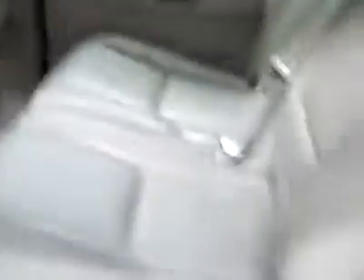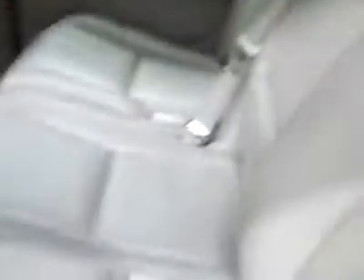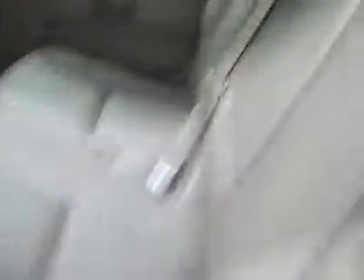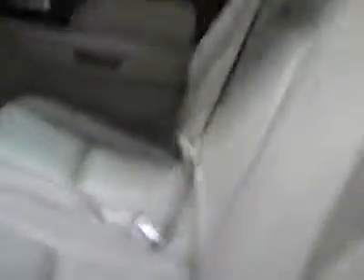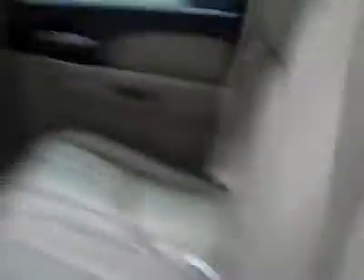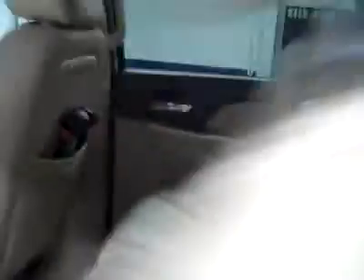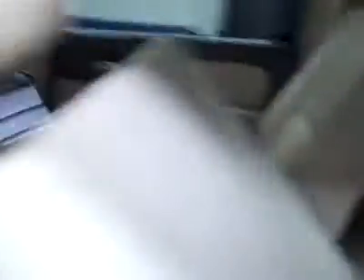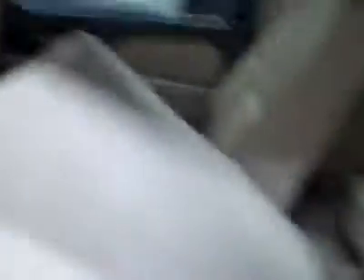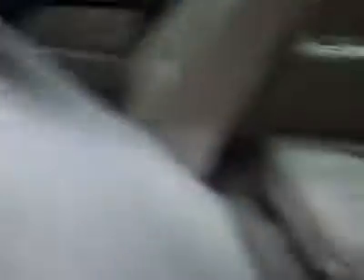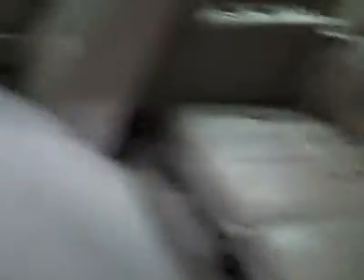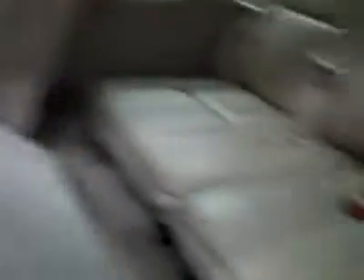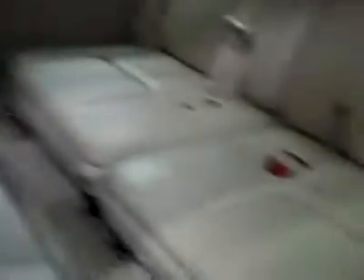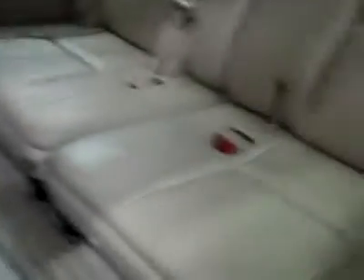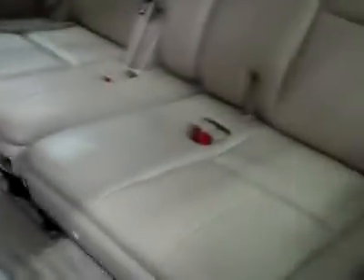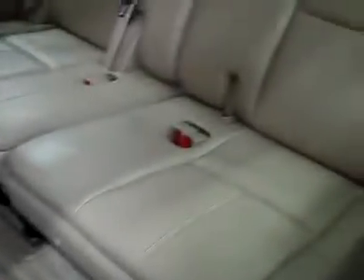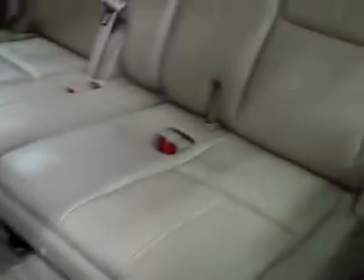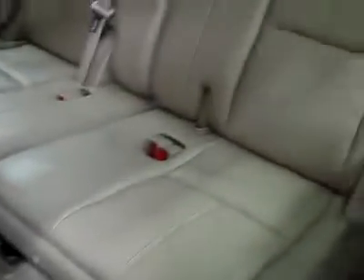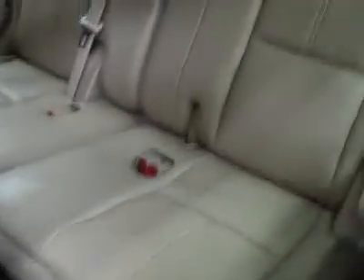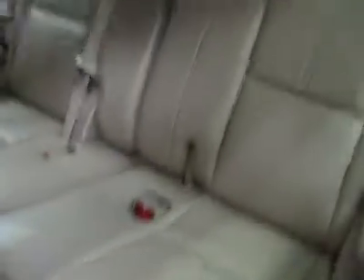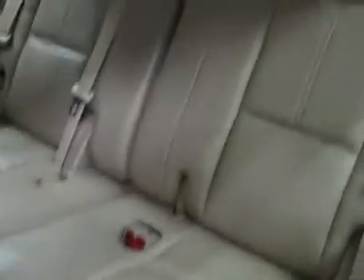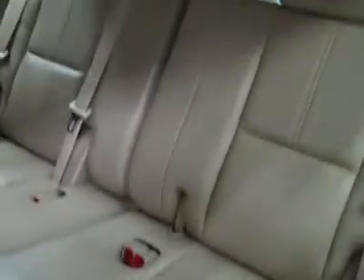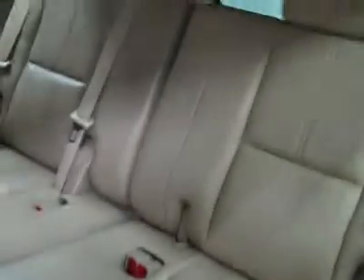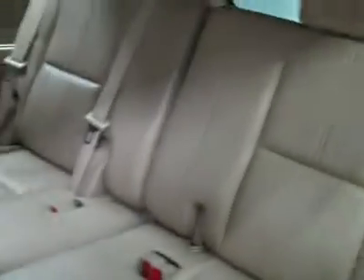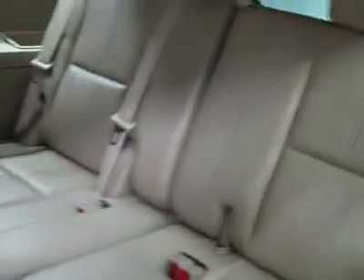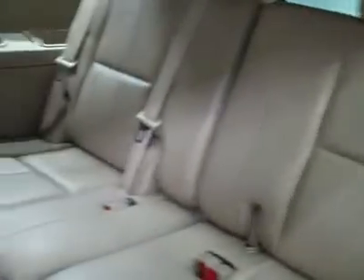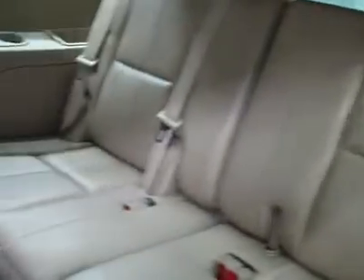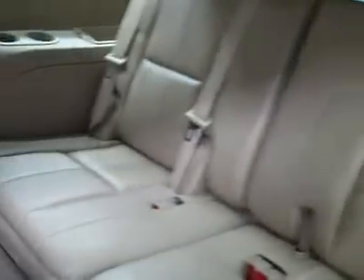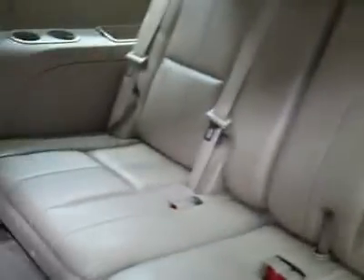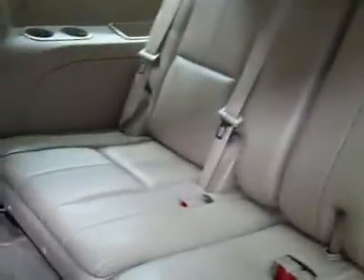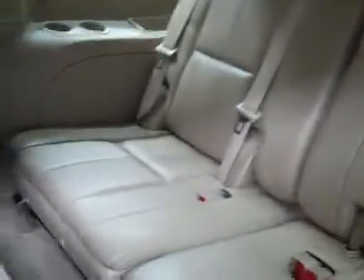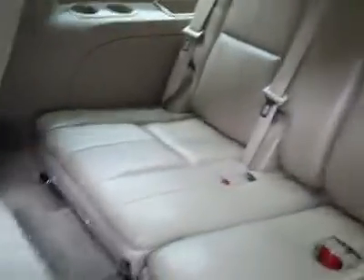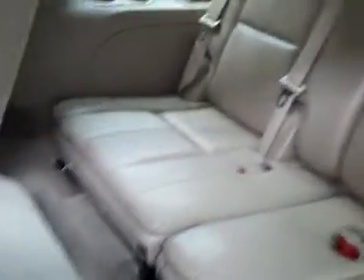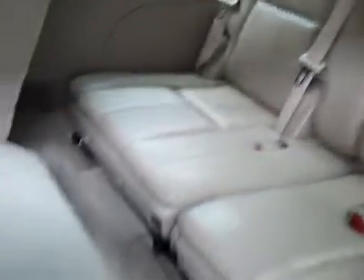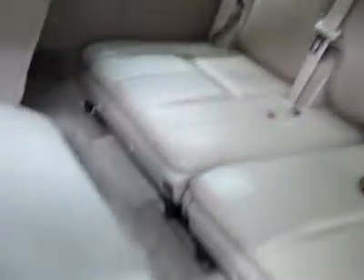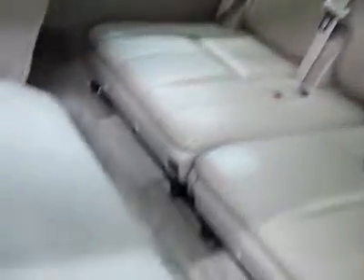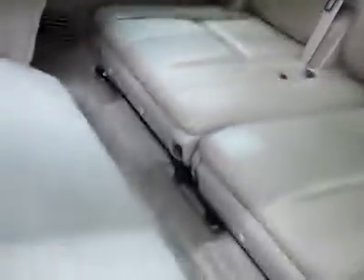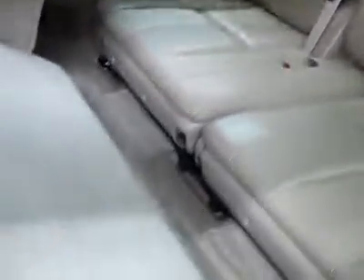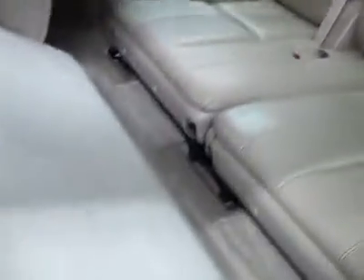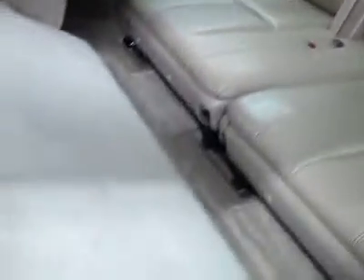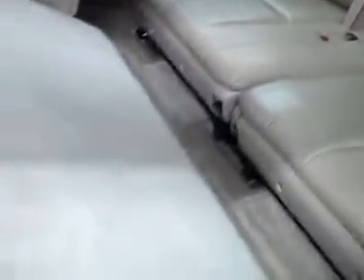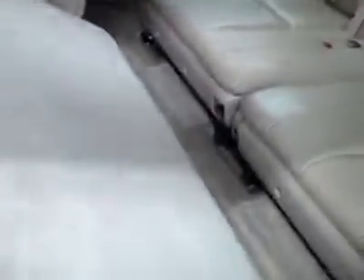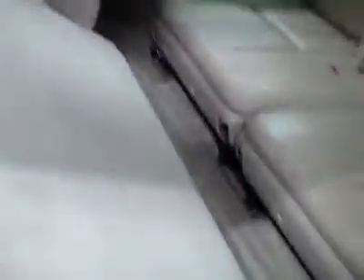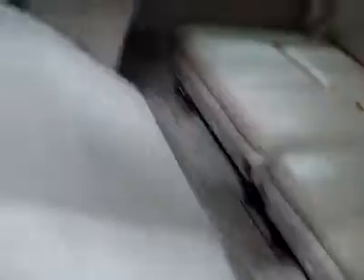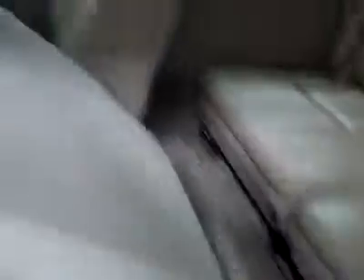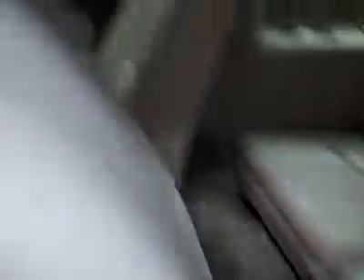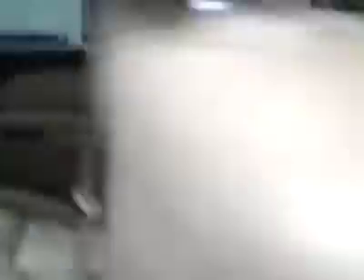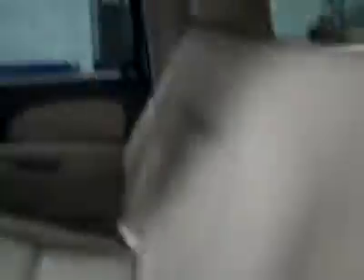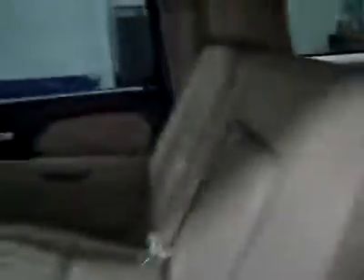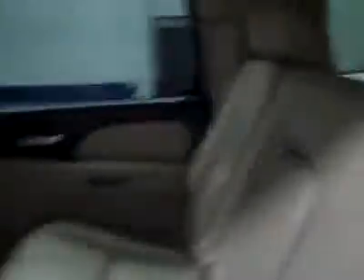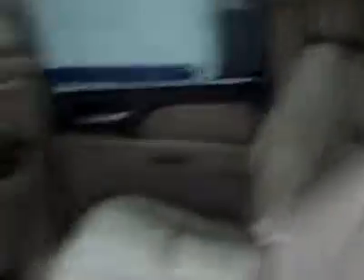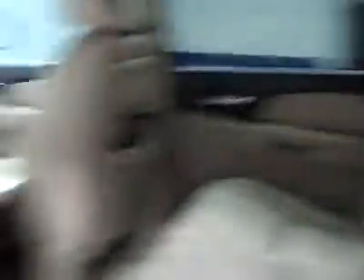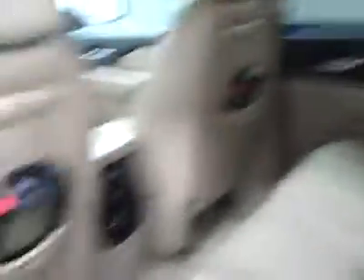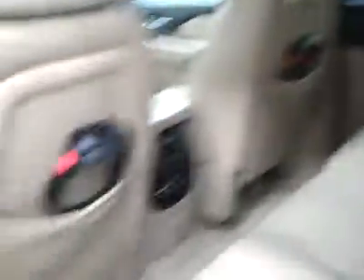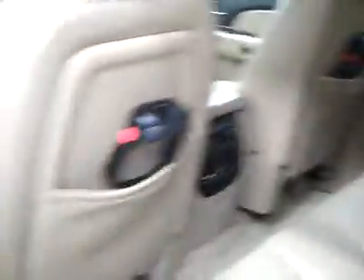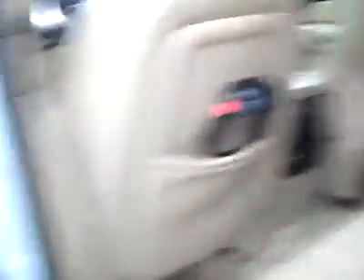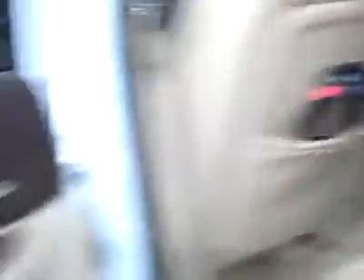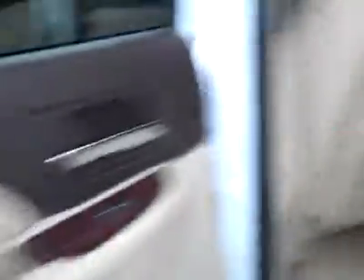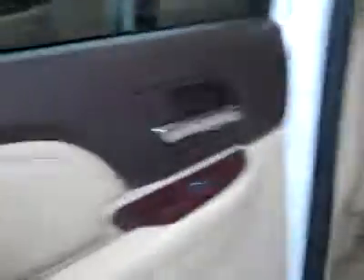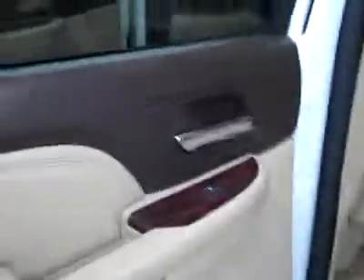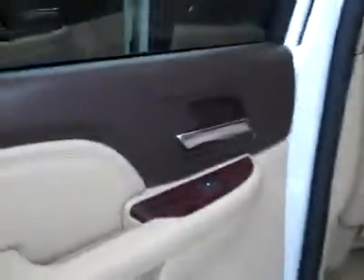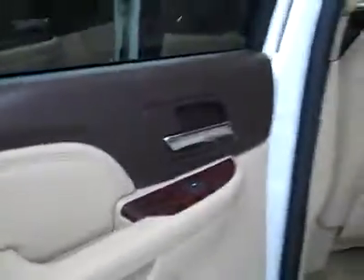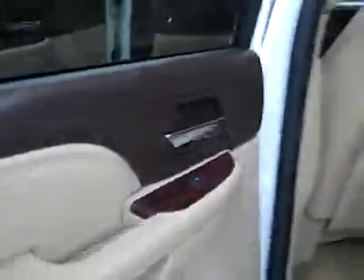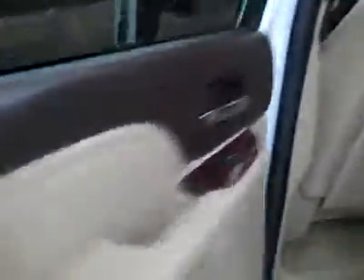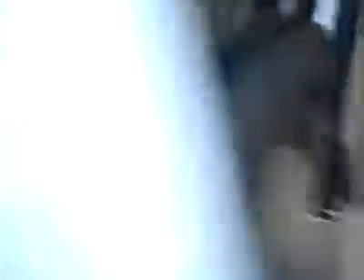These are also heated seats back here. And then in the third row, very clean back there as well. Everything looks to be in great condition.